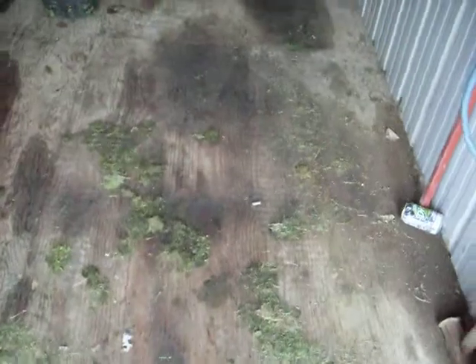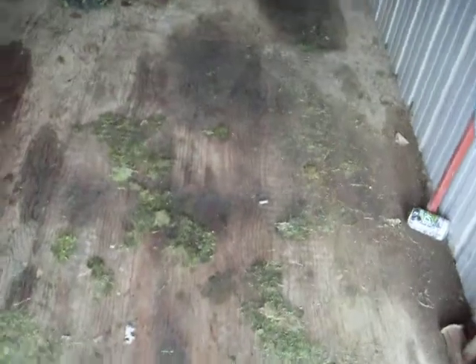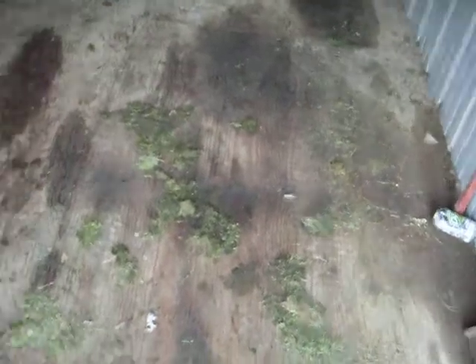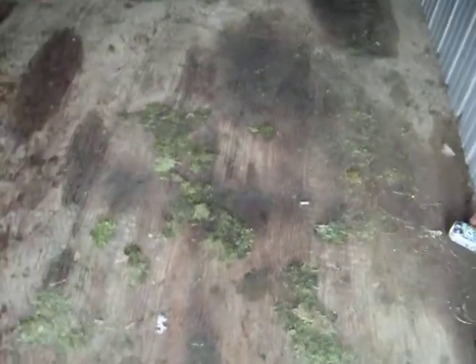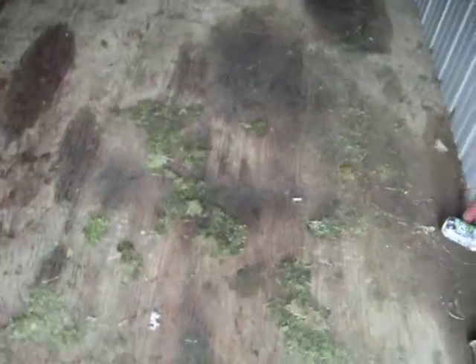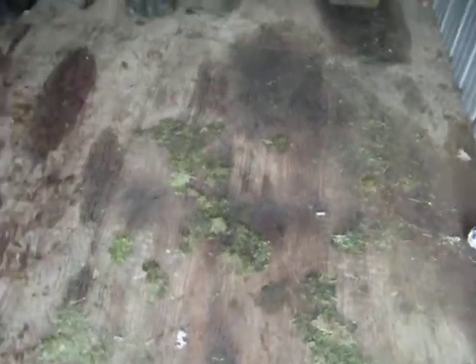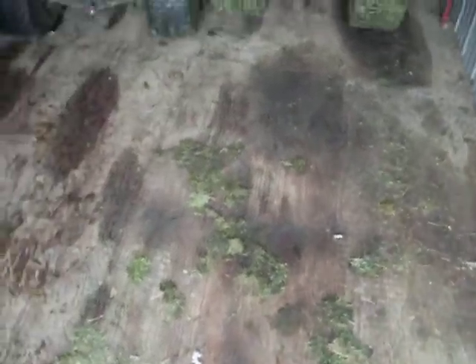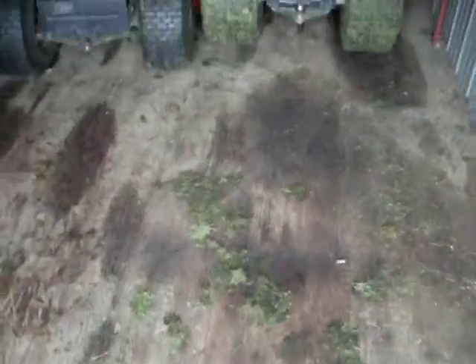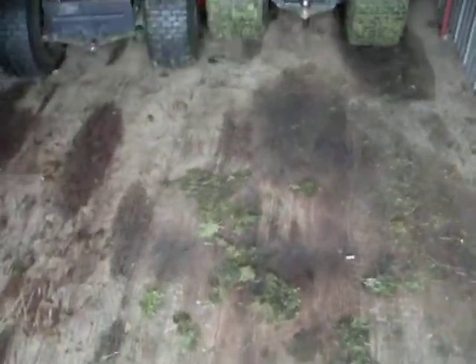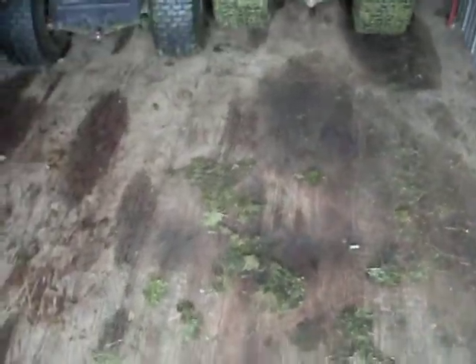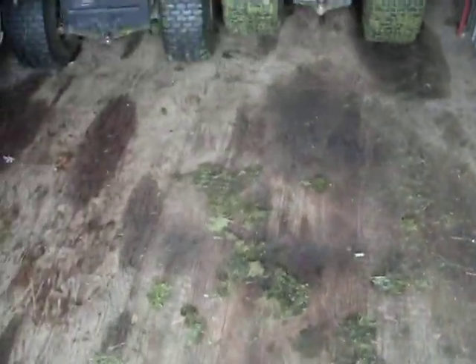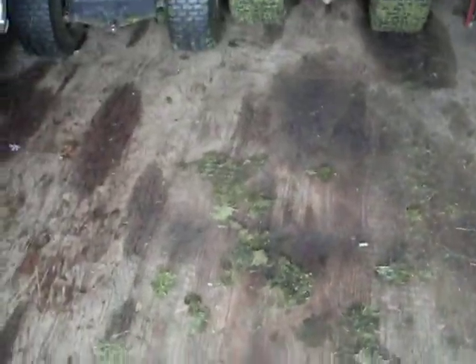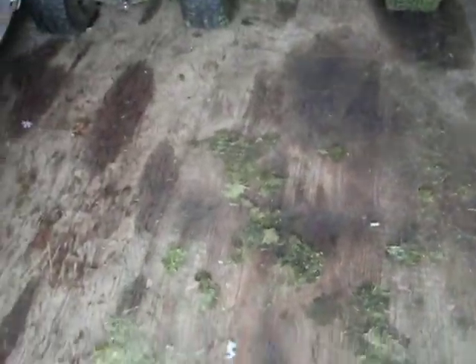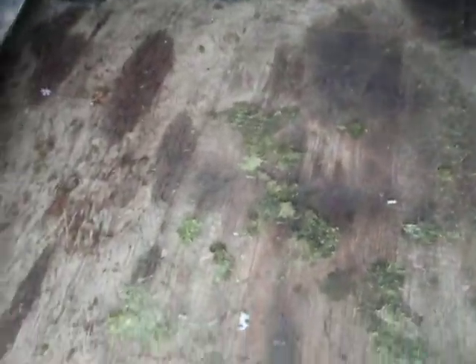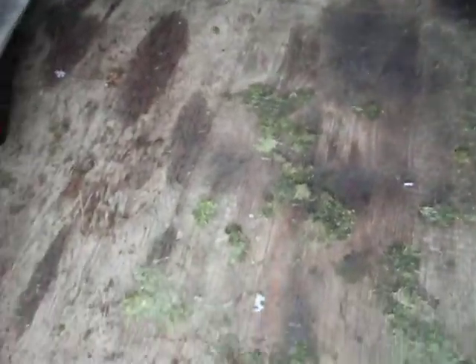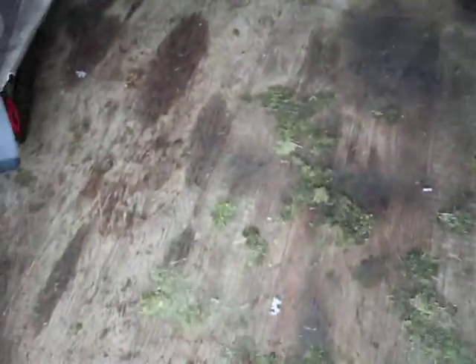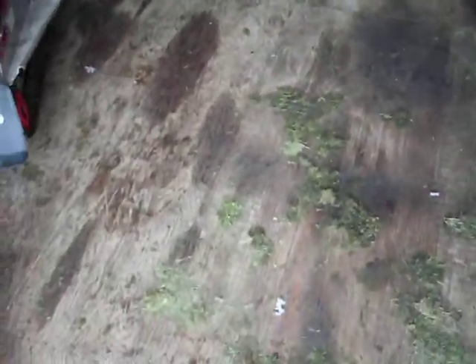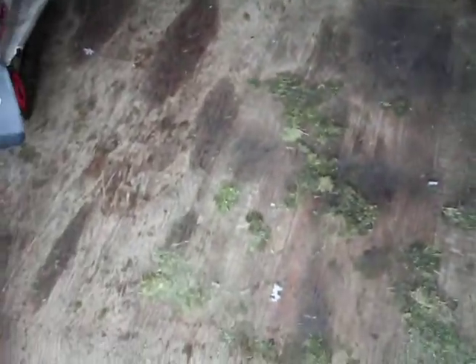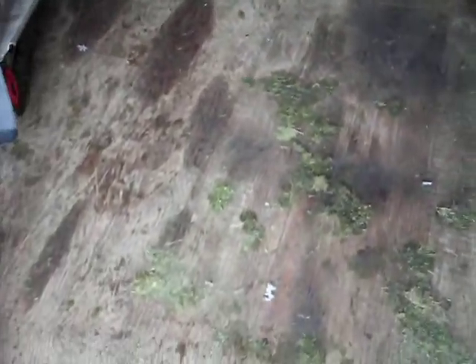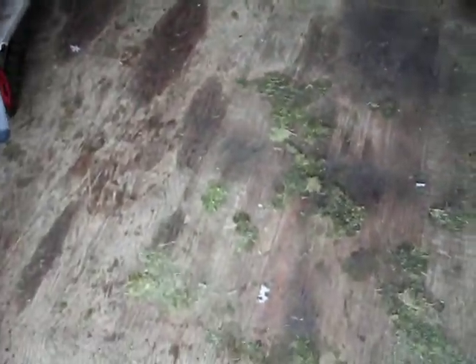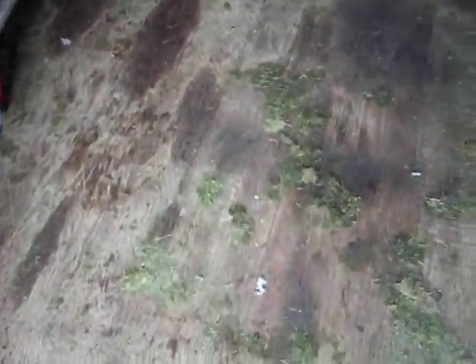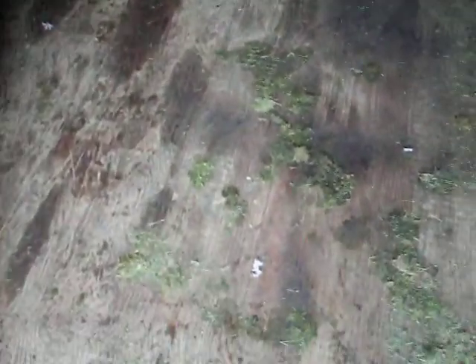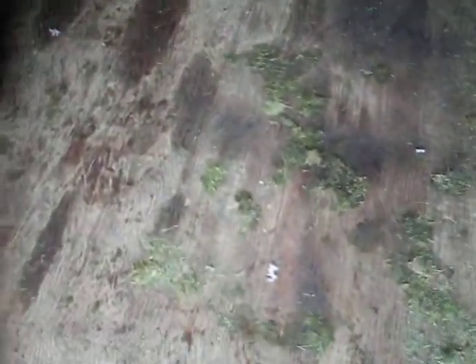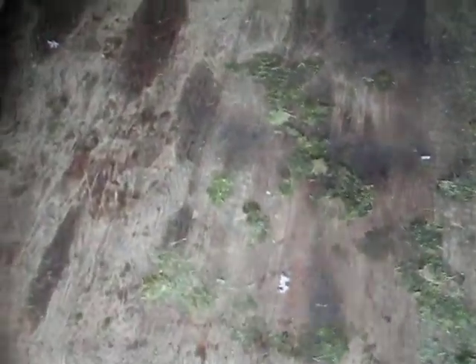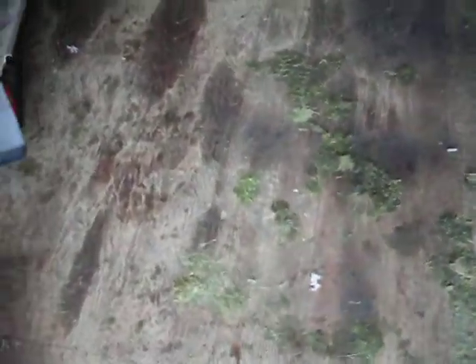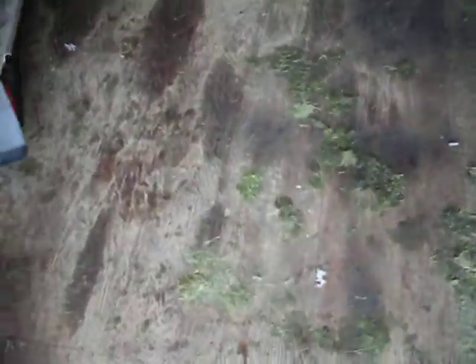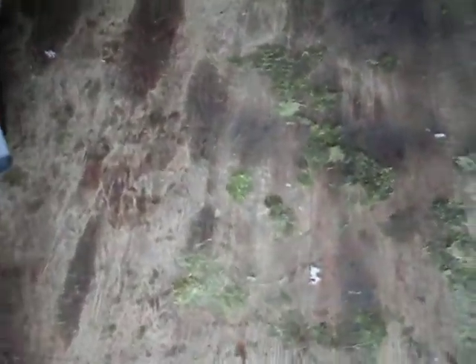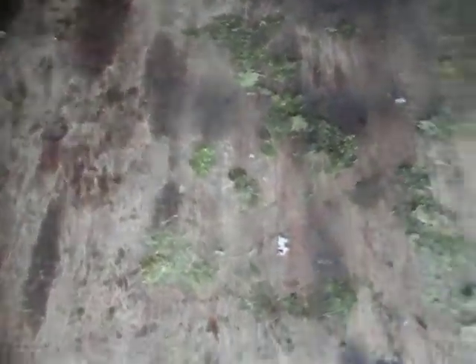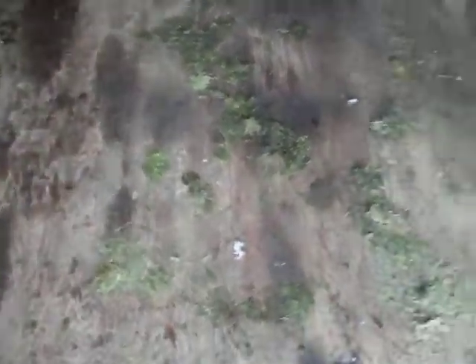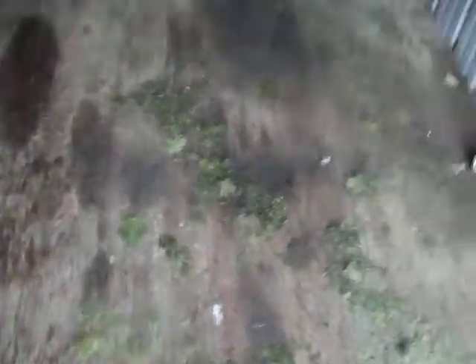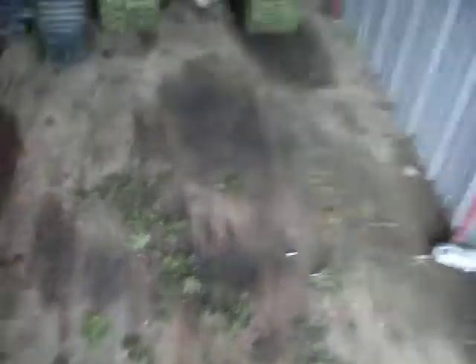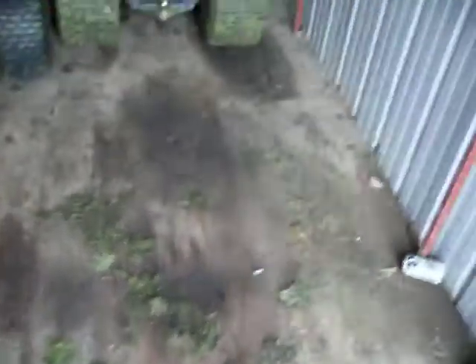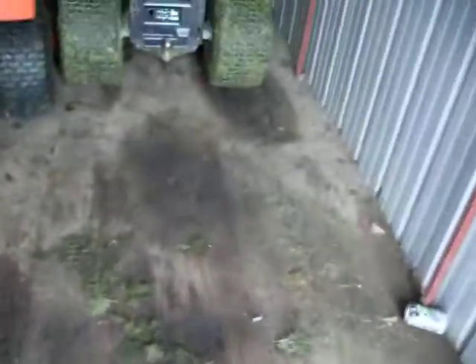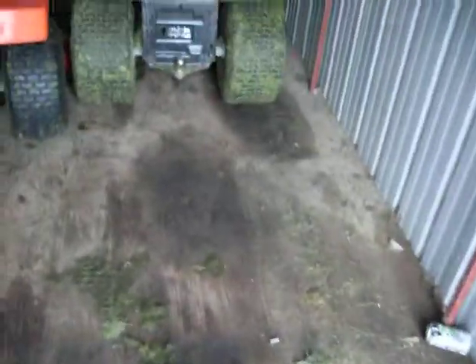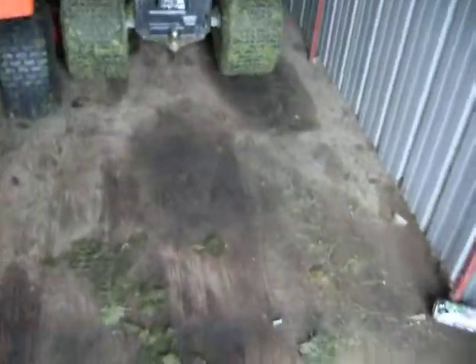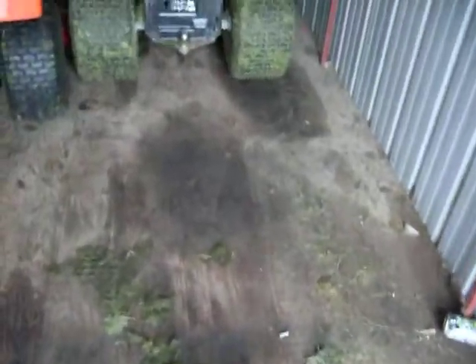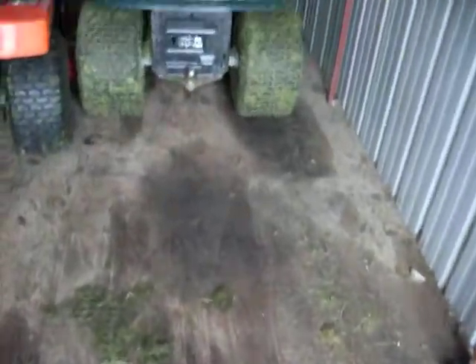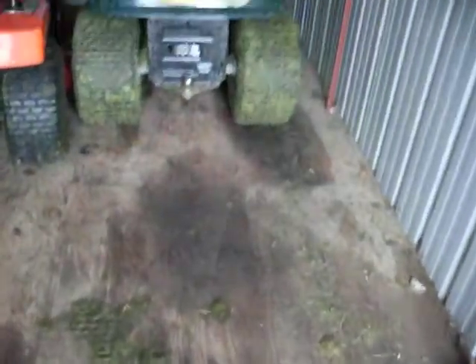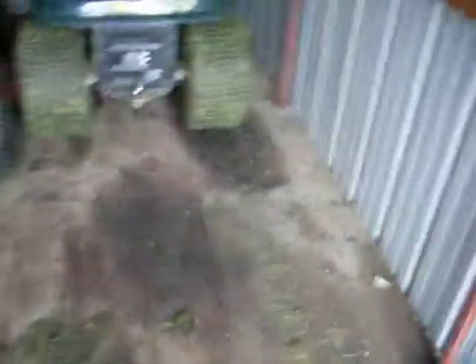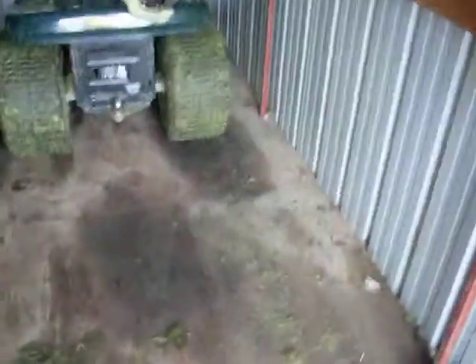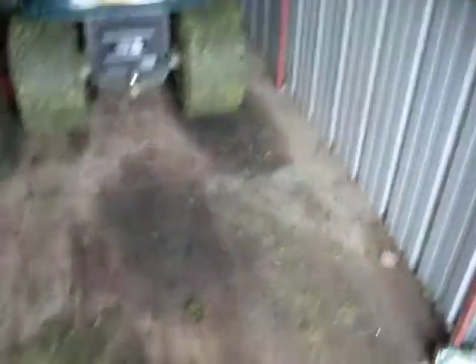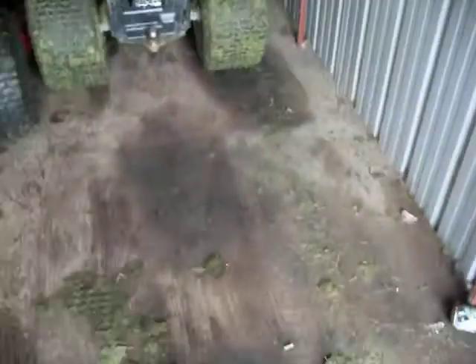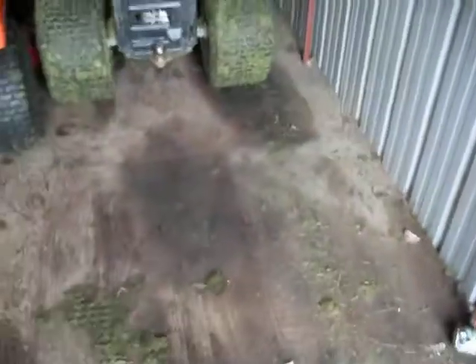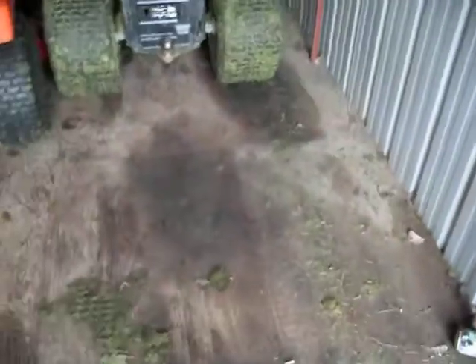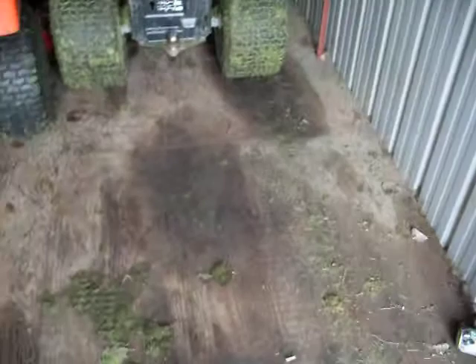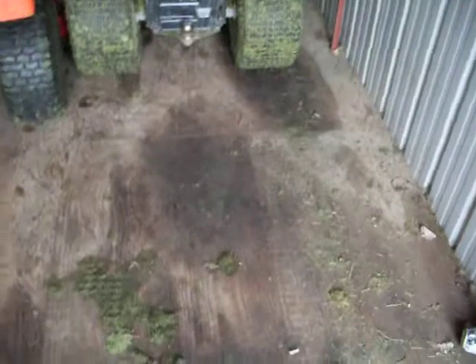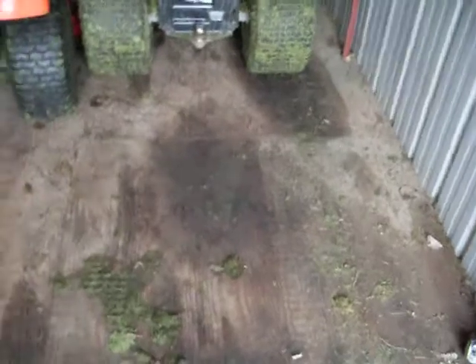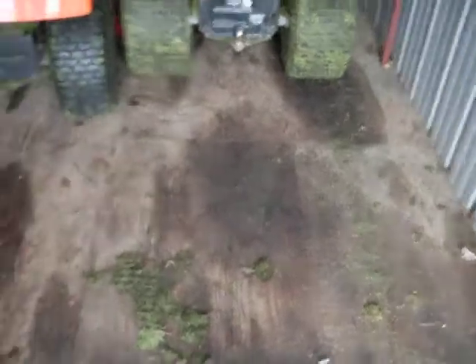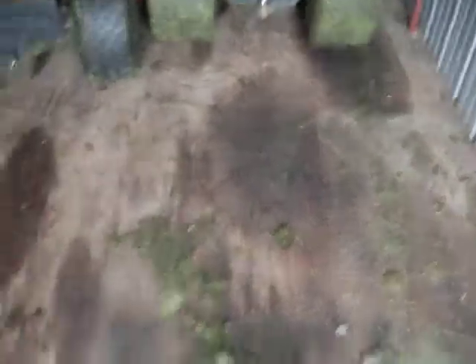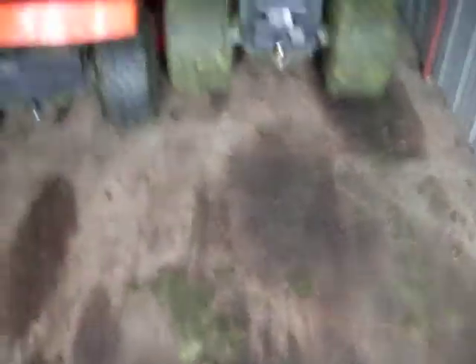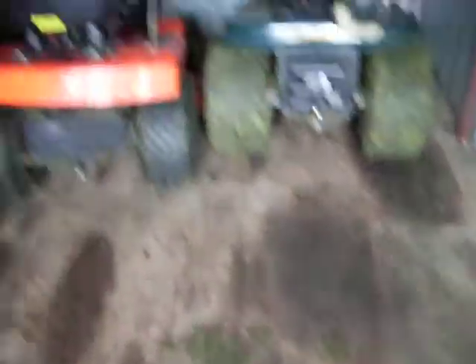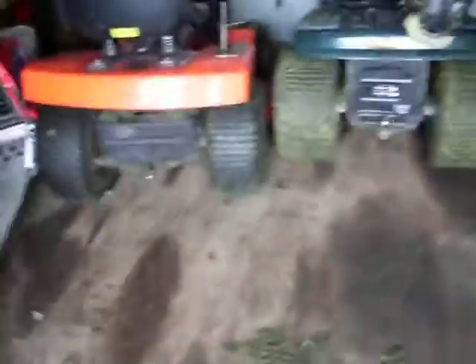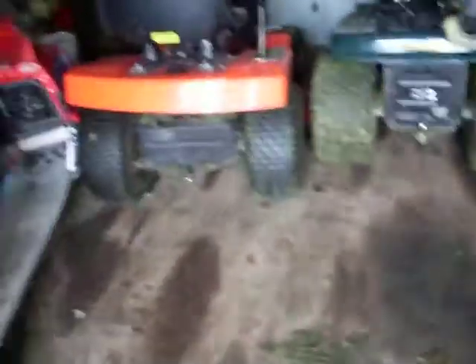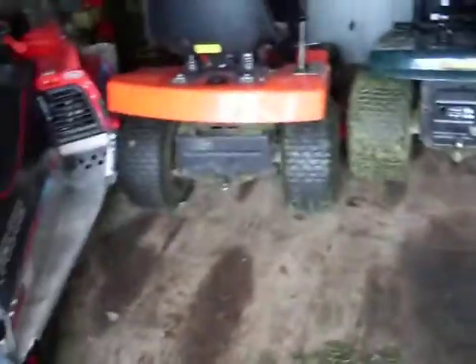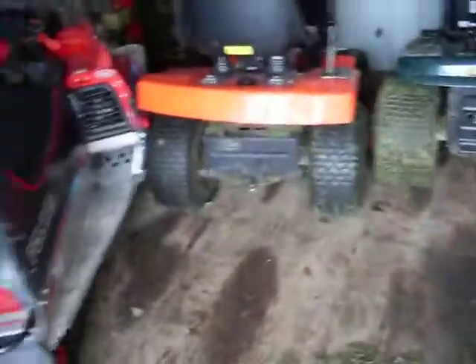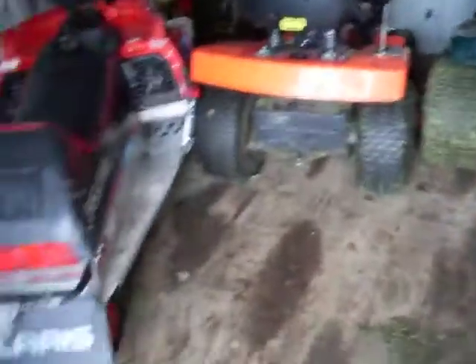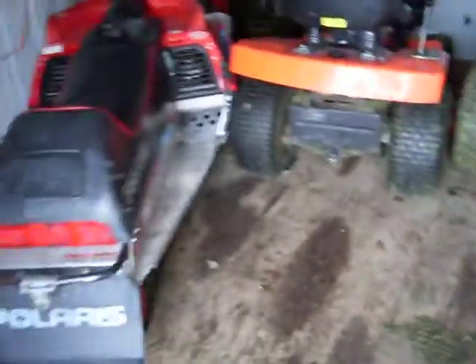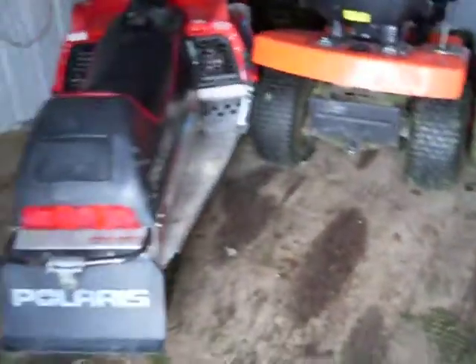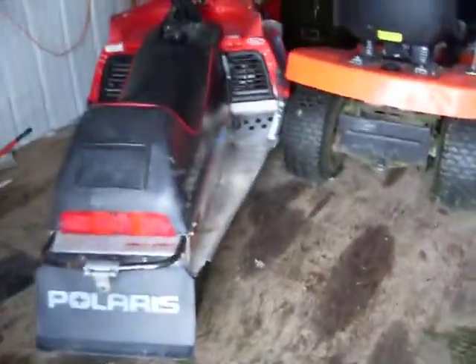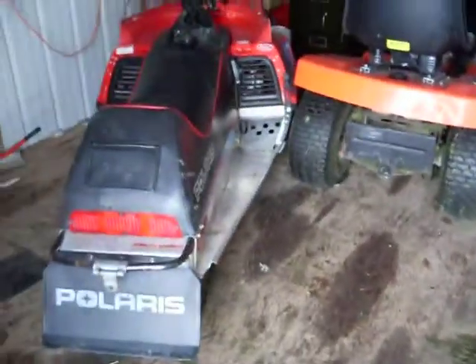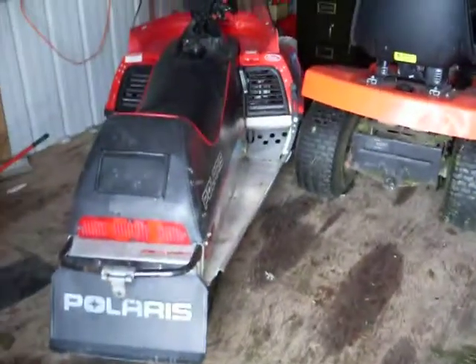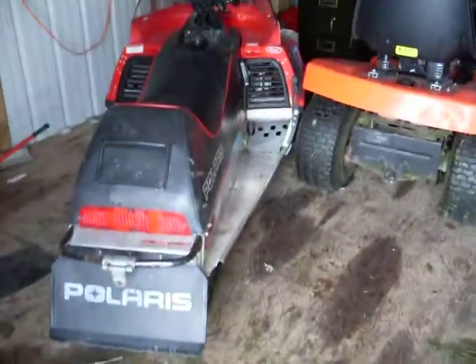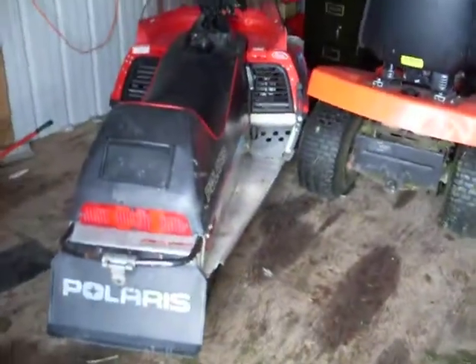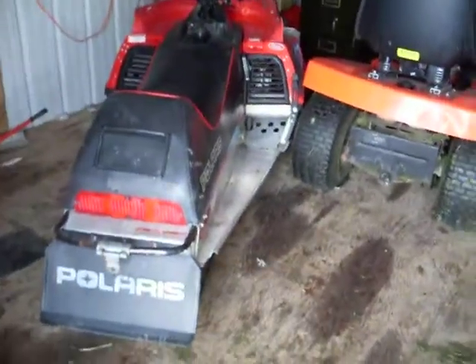This winter we had our snowmobiles out at the other cabin, but this year we're going to have them out here, just because the other cabin is more of a real rustic cottage.